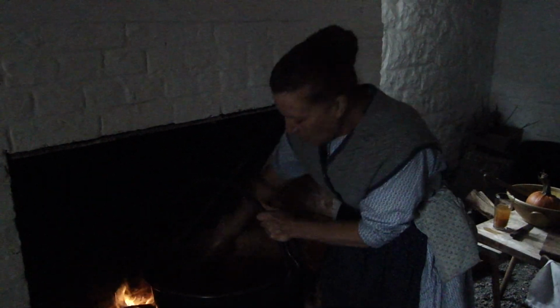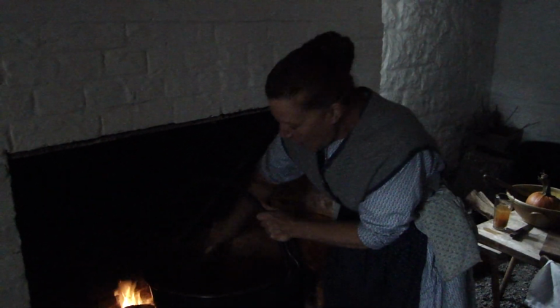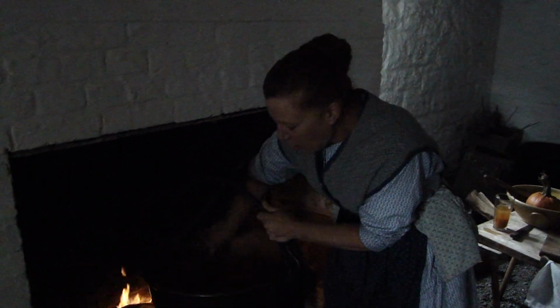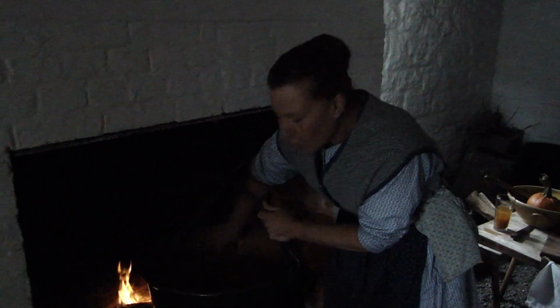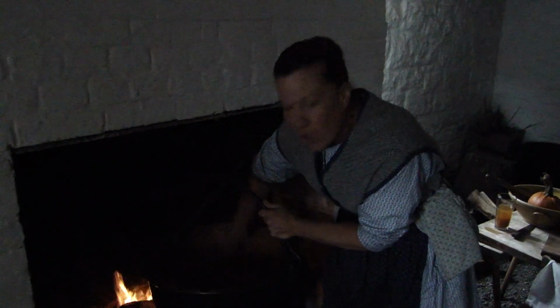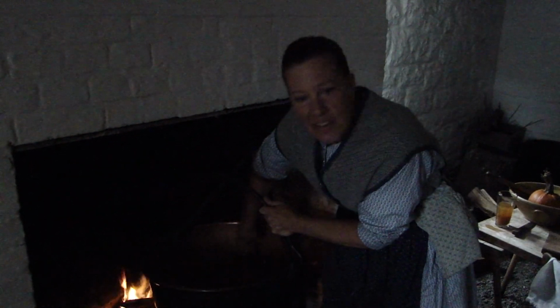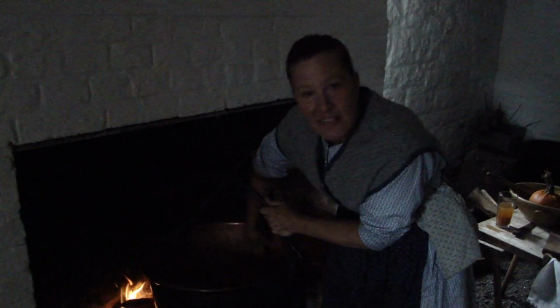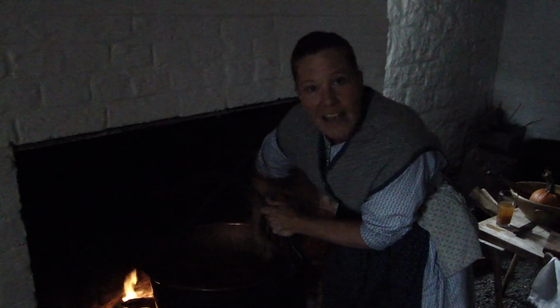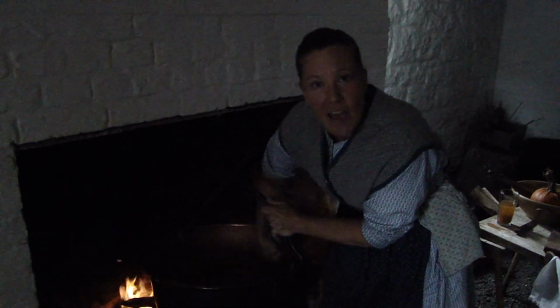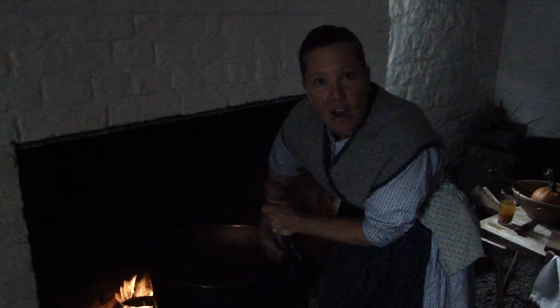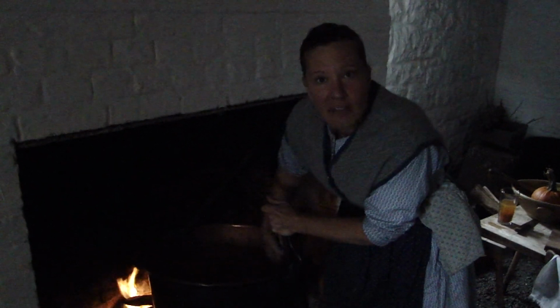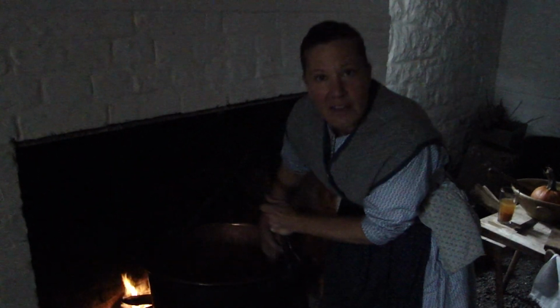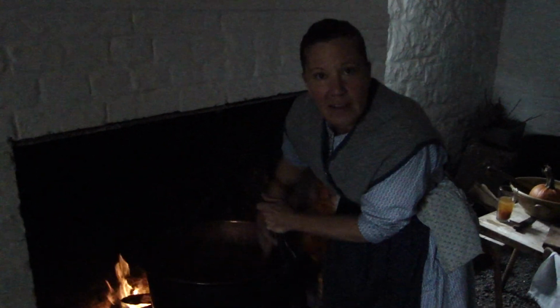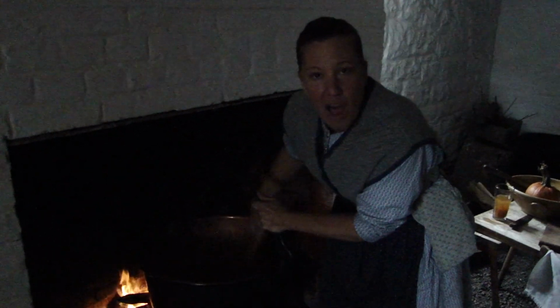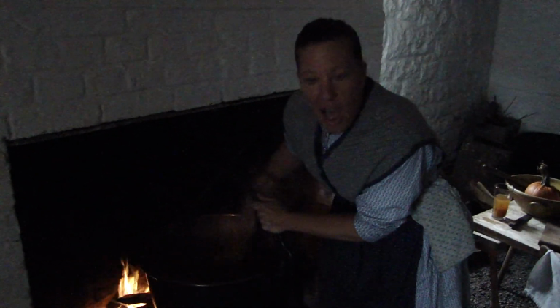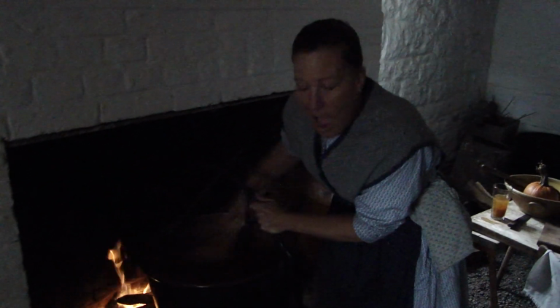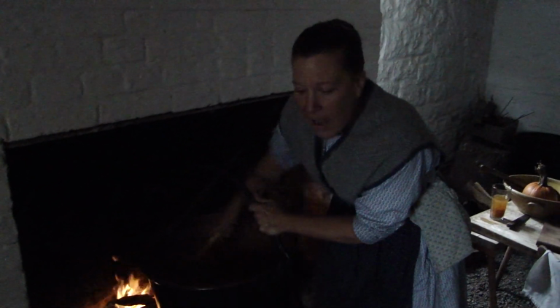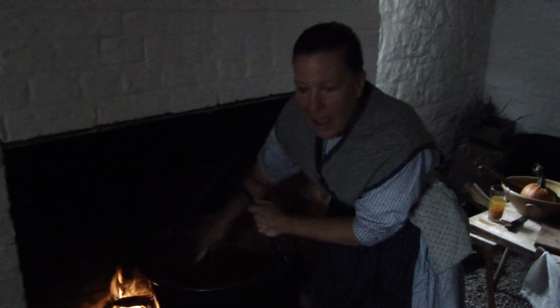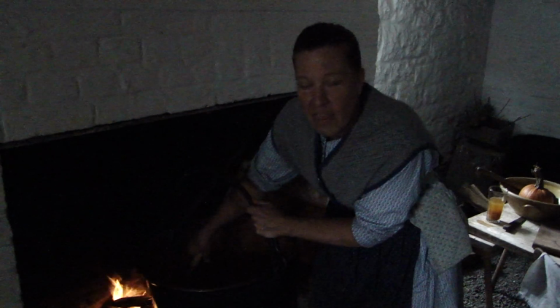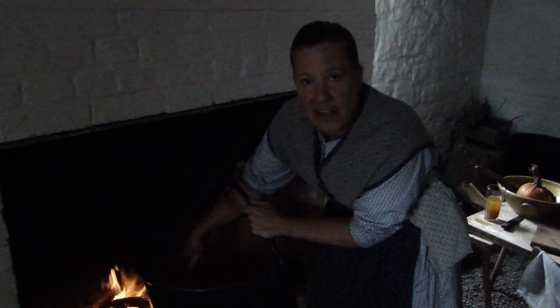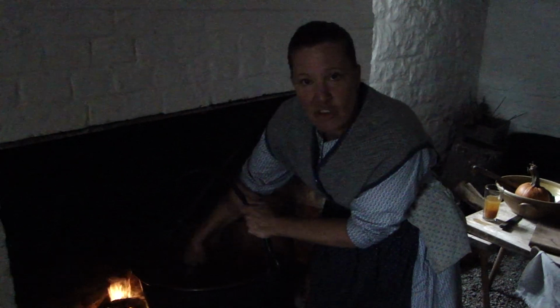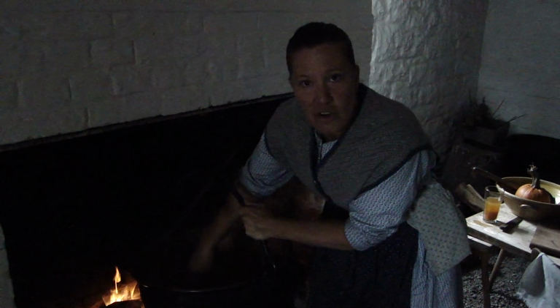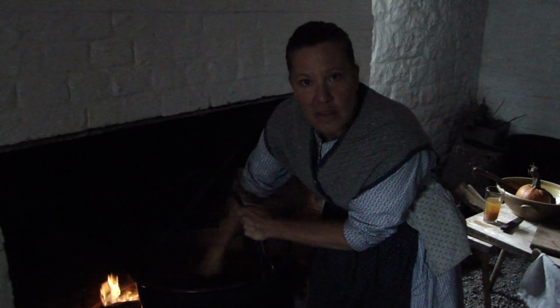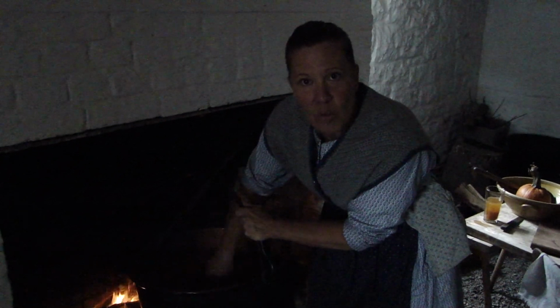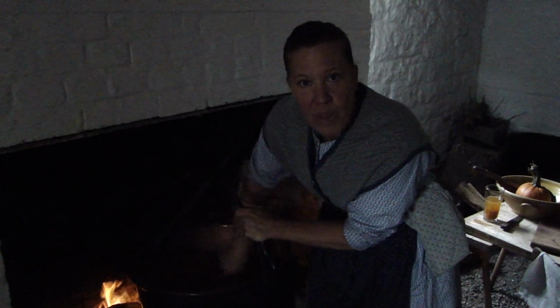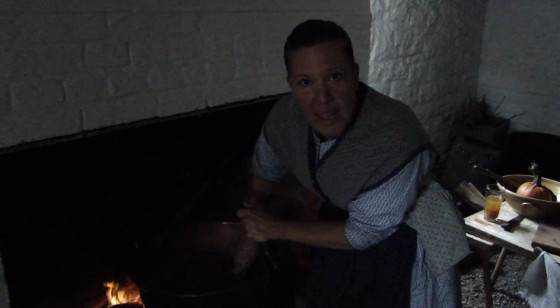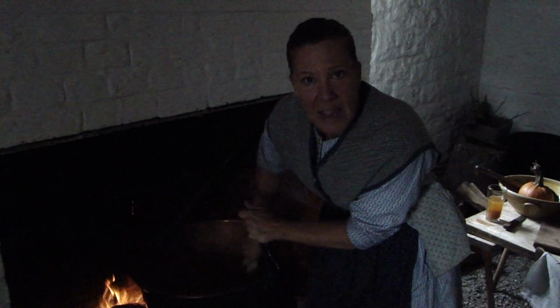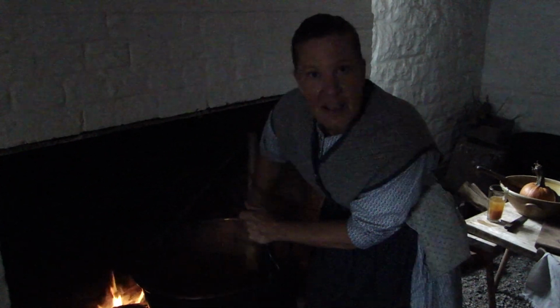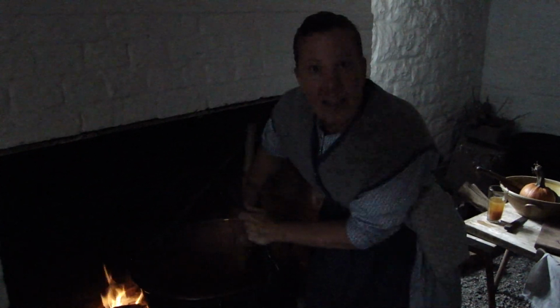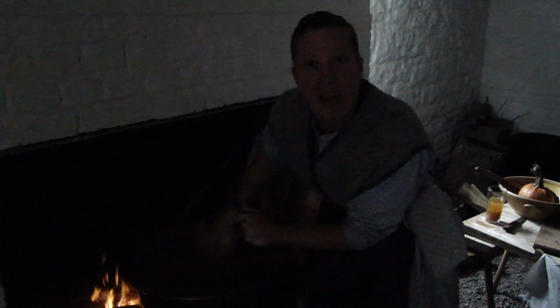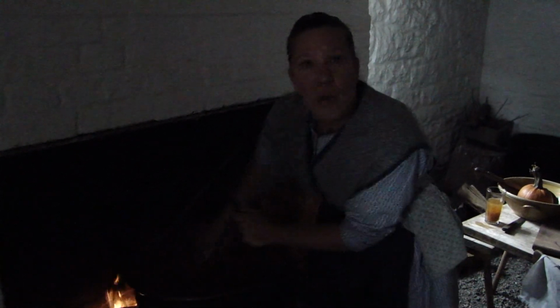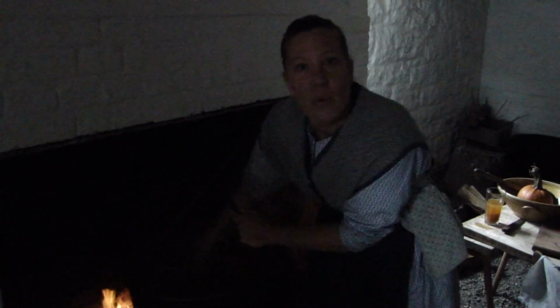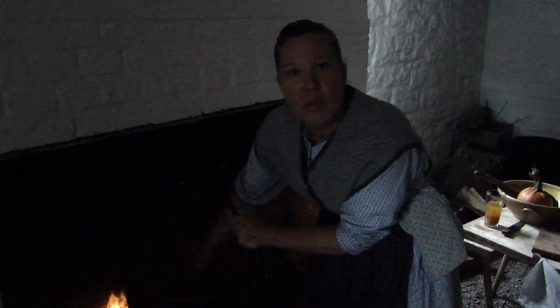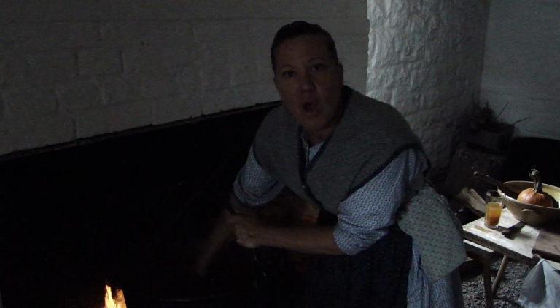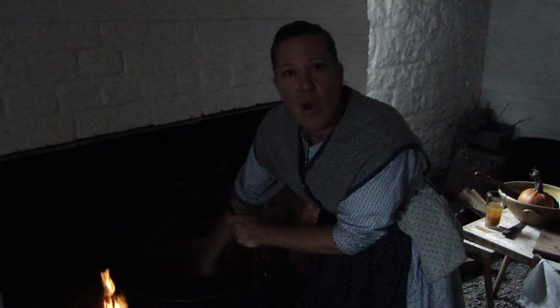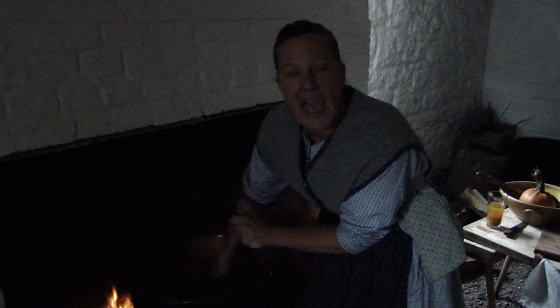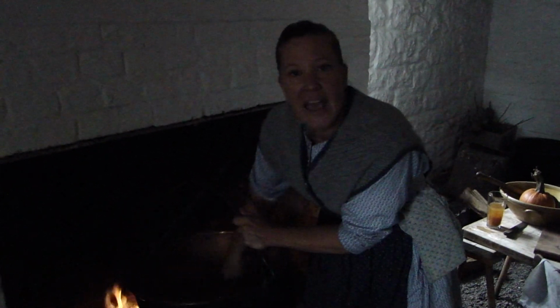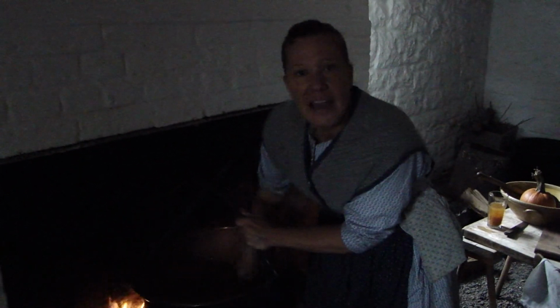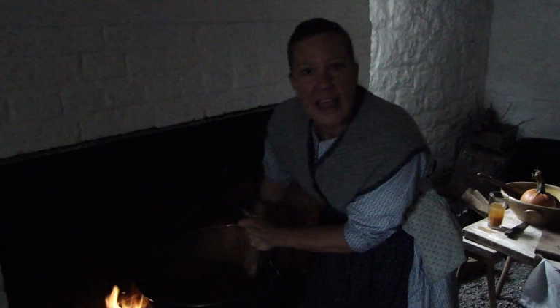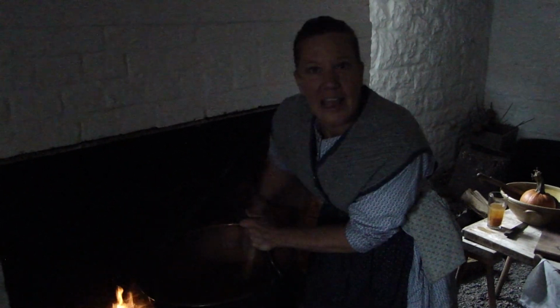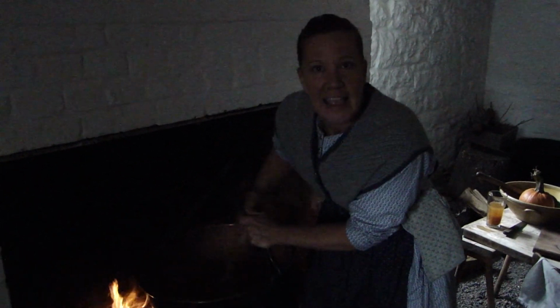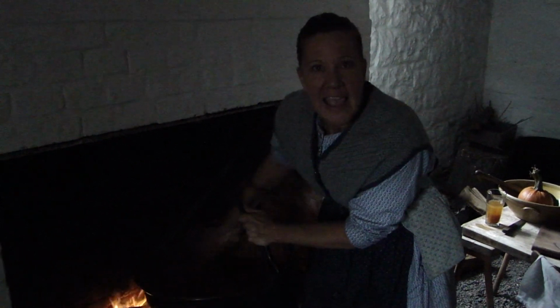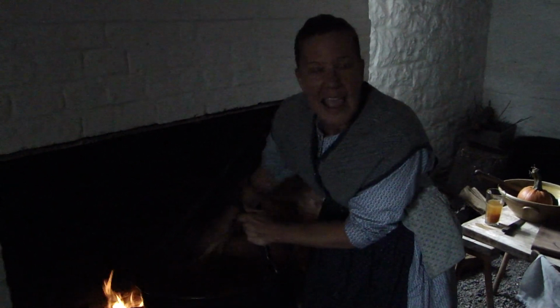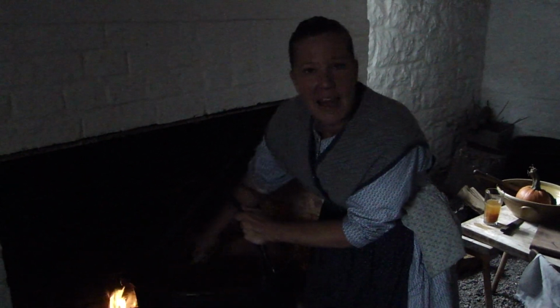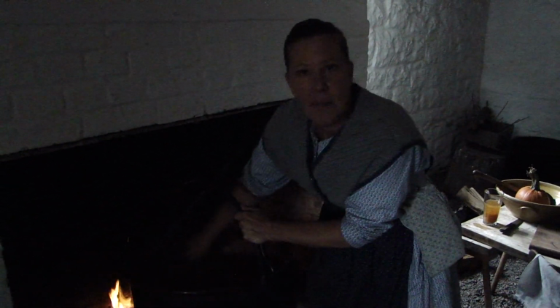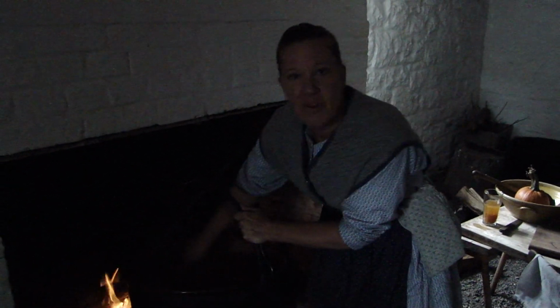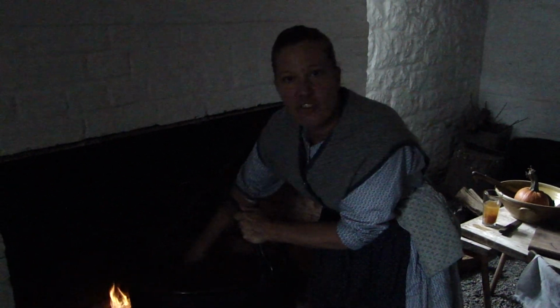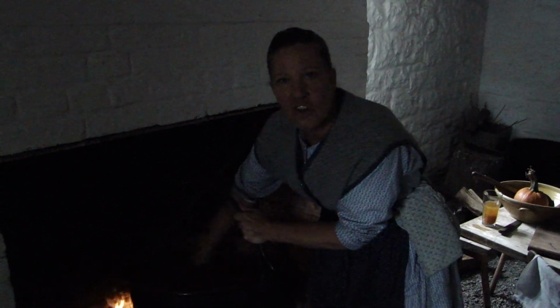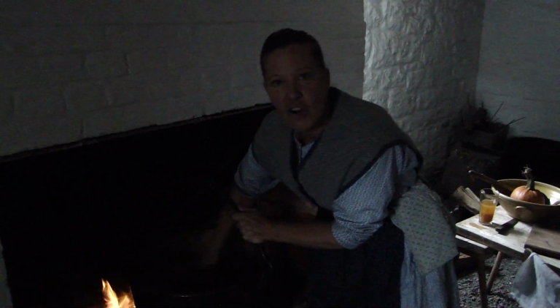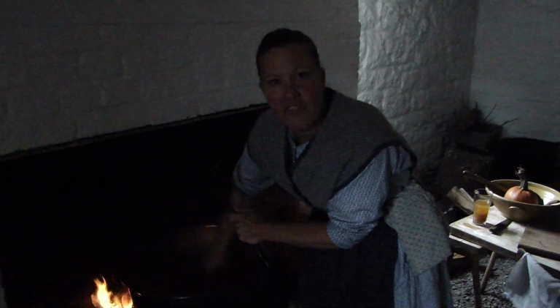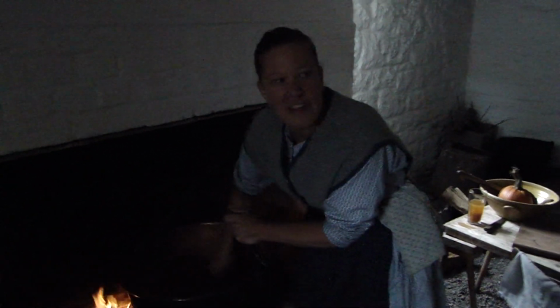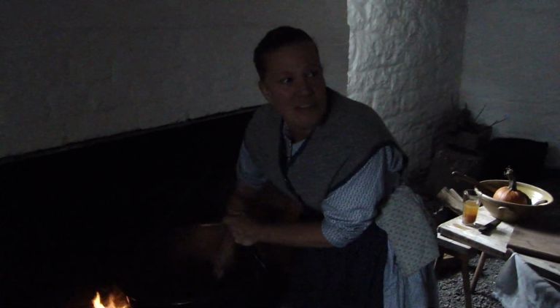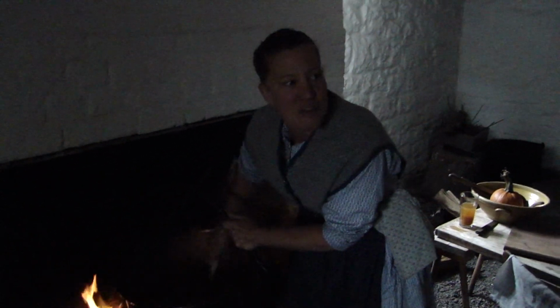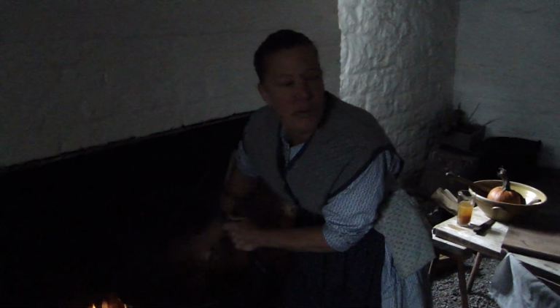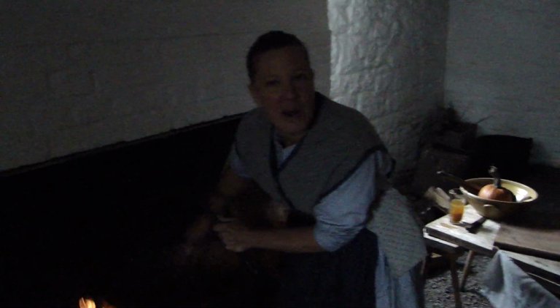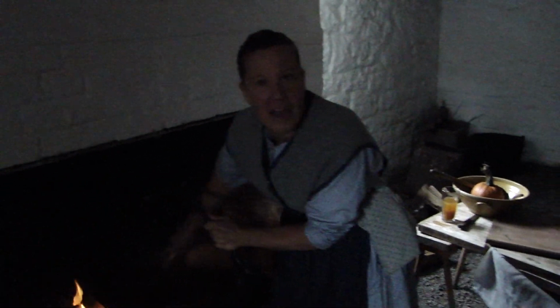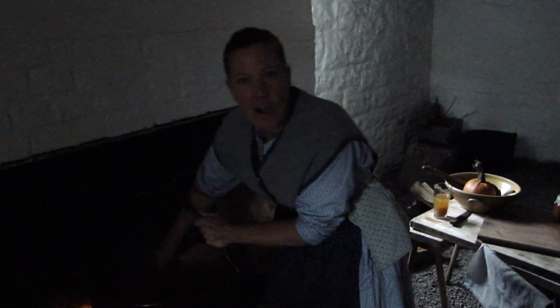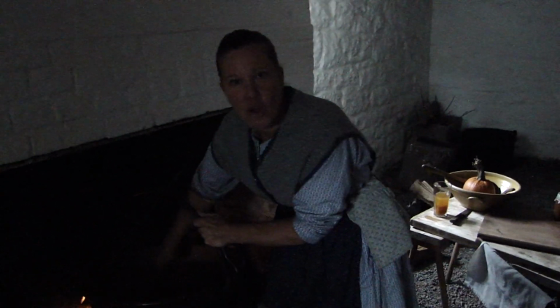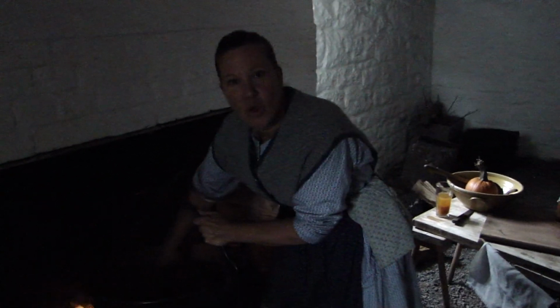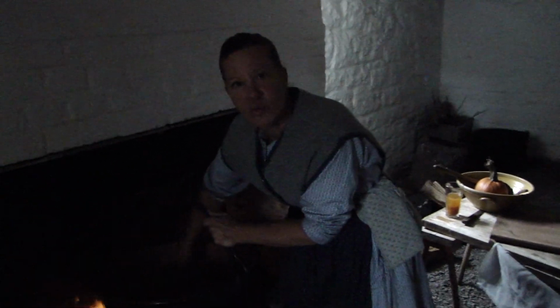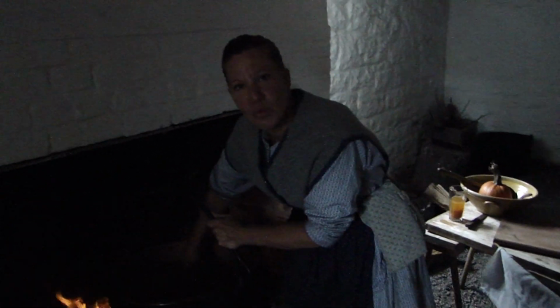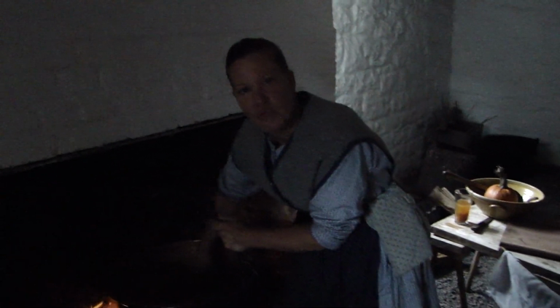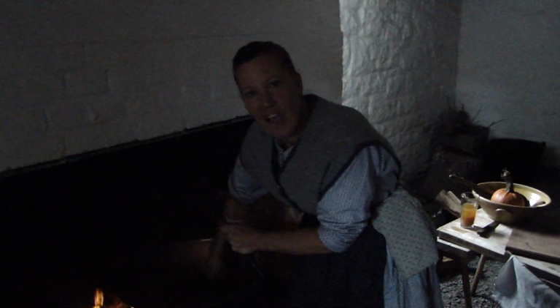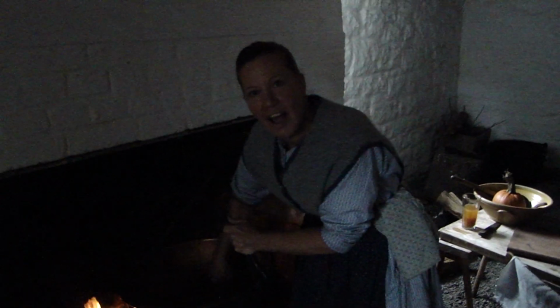I'll cook this down all day long, and then during the week we will go ahead and can and preserve this to put on our cold room shelves.